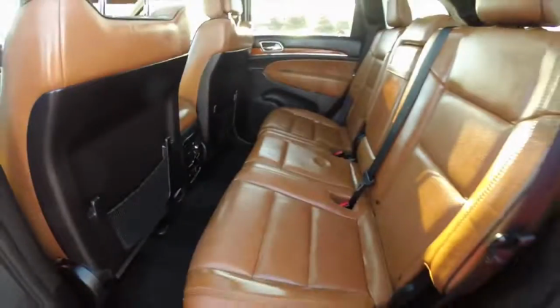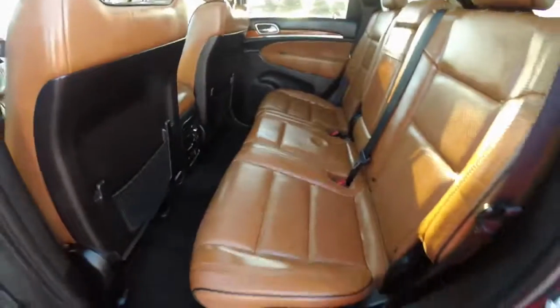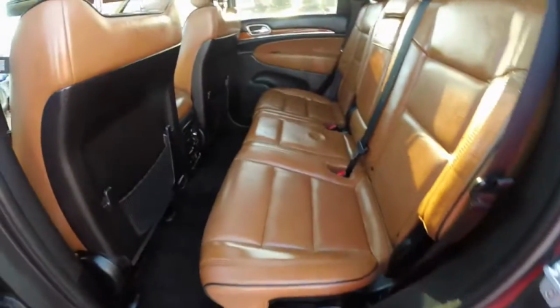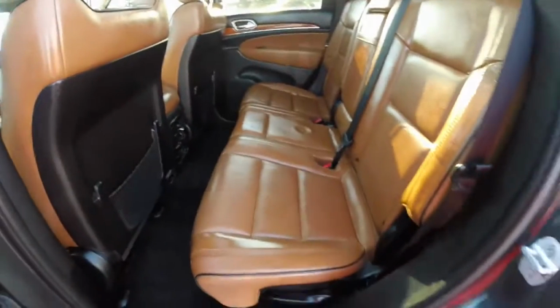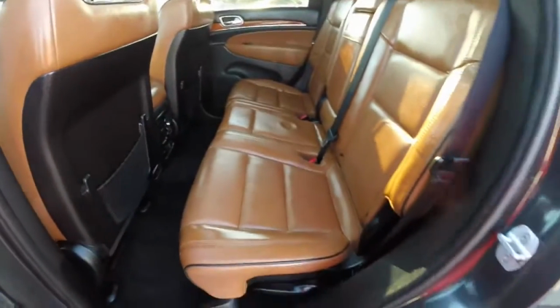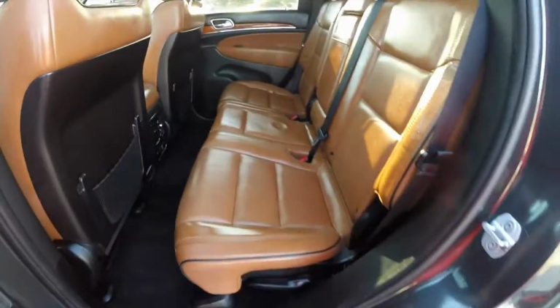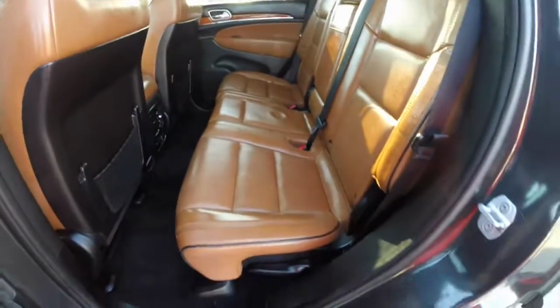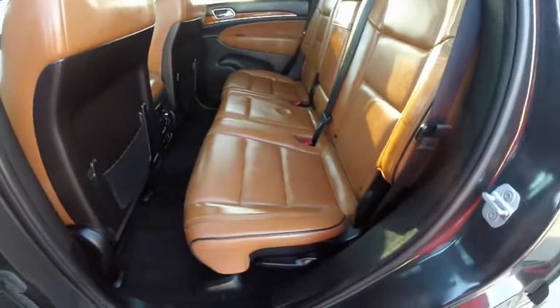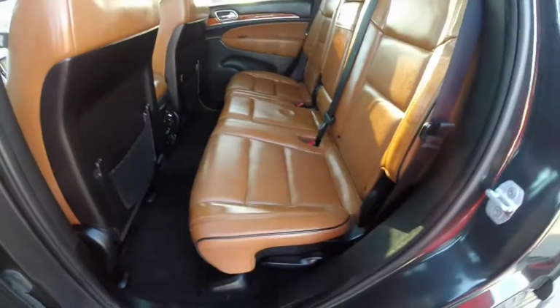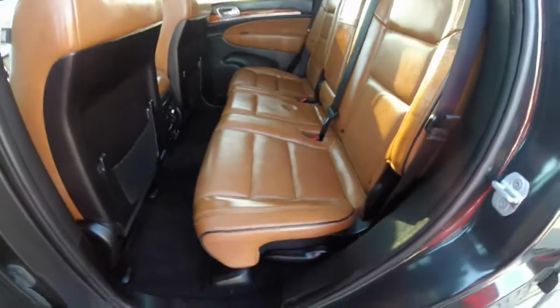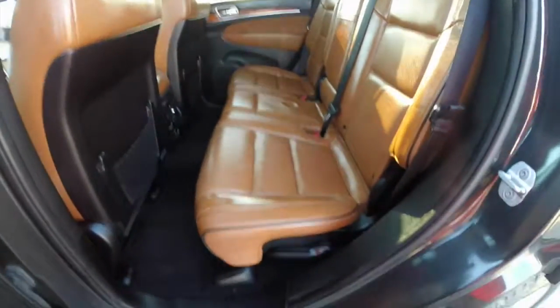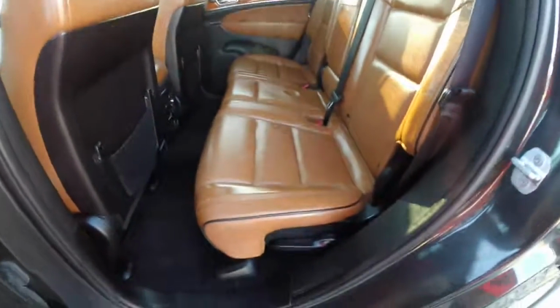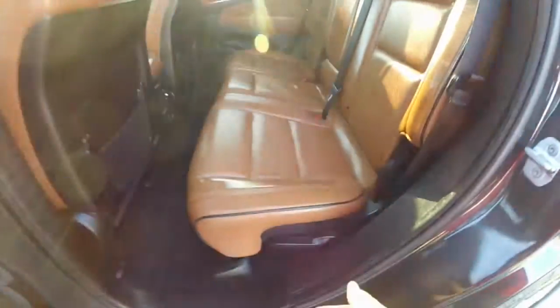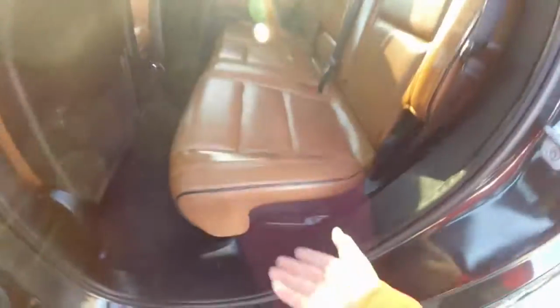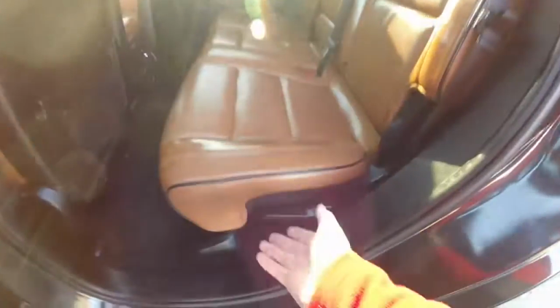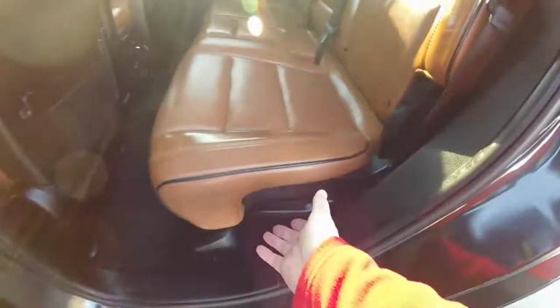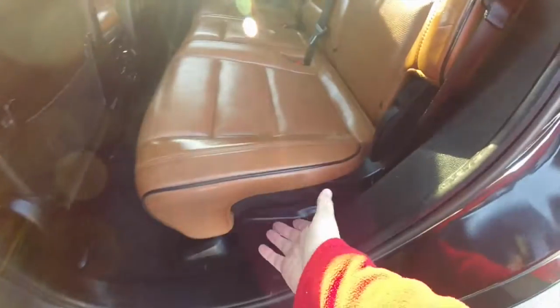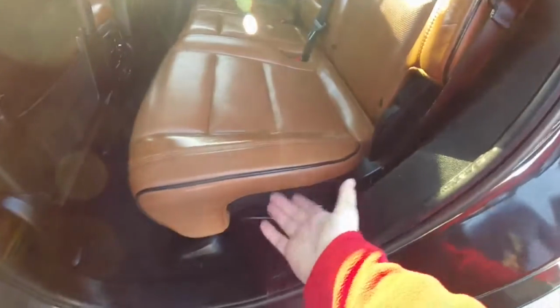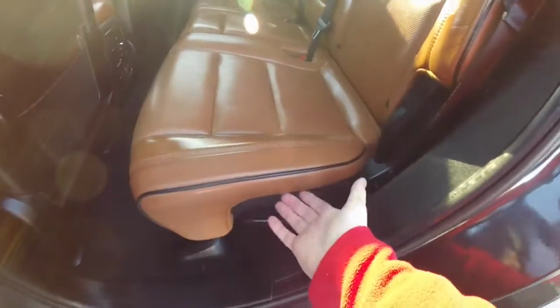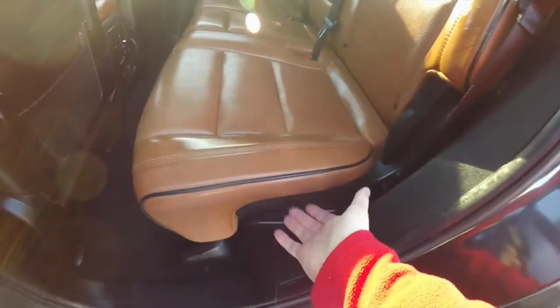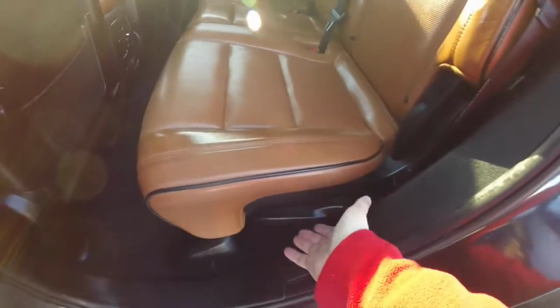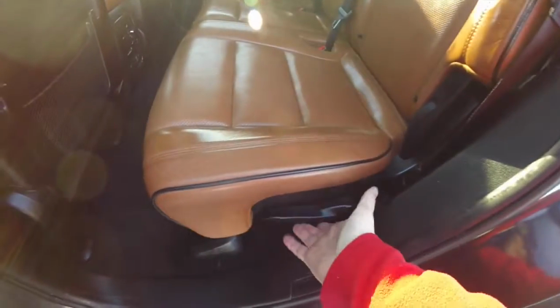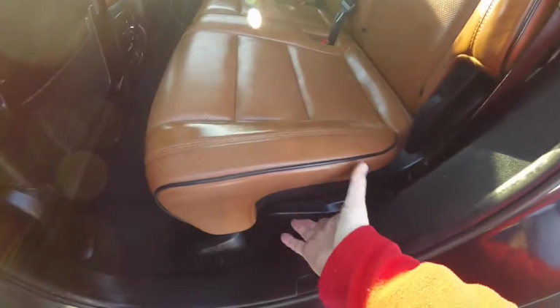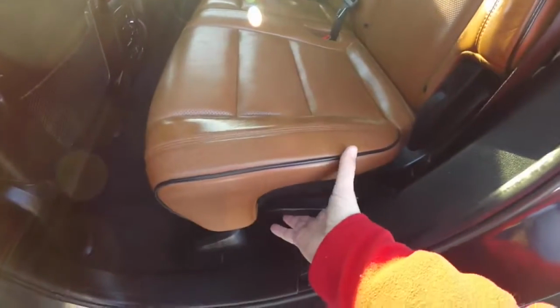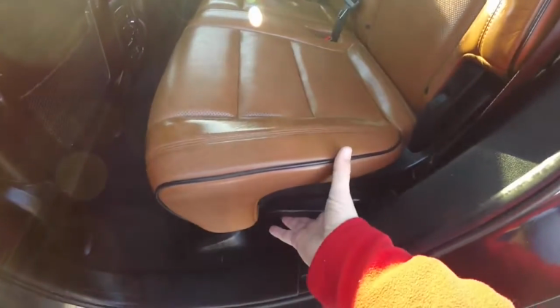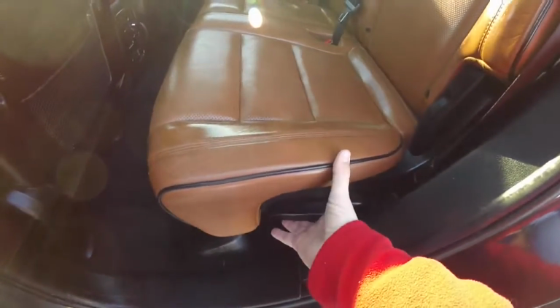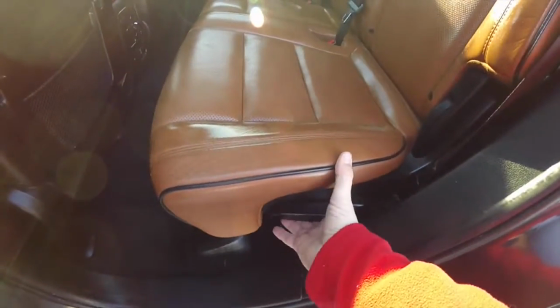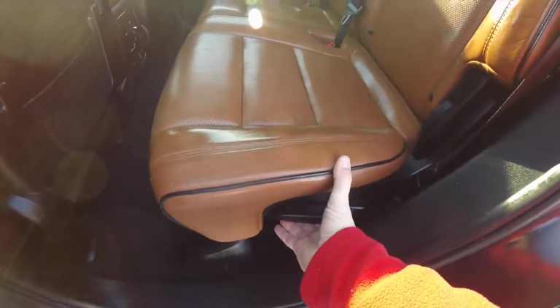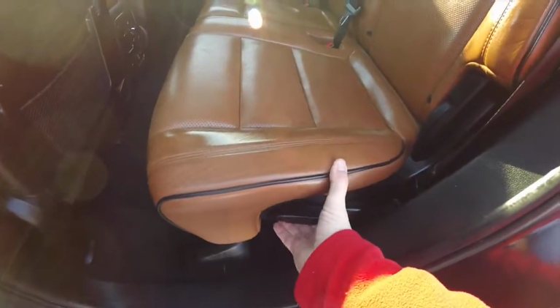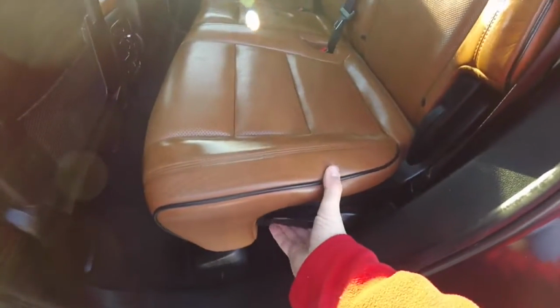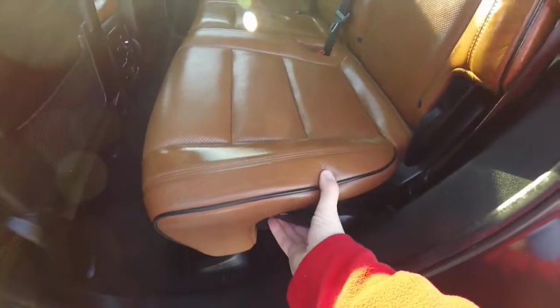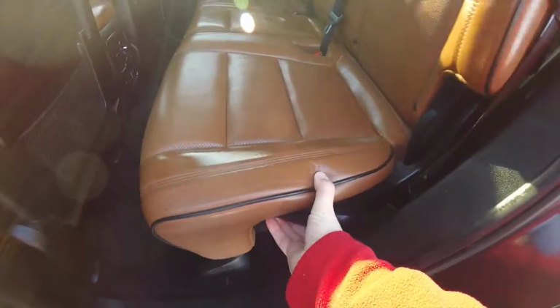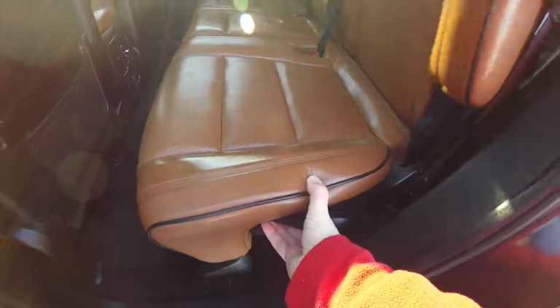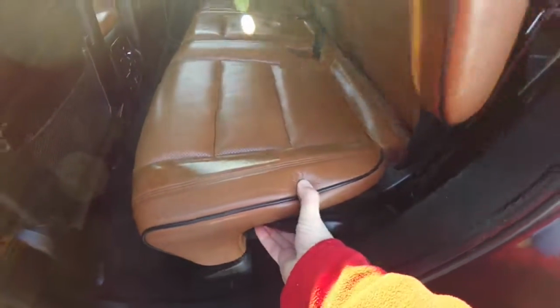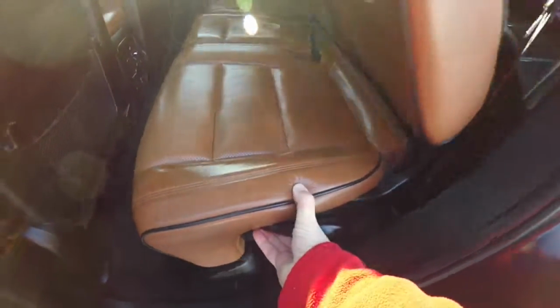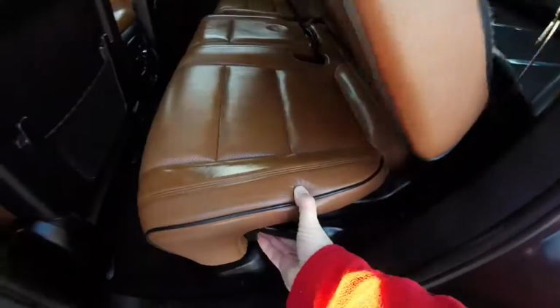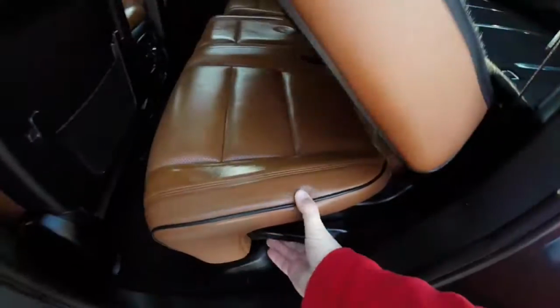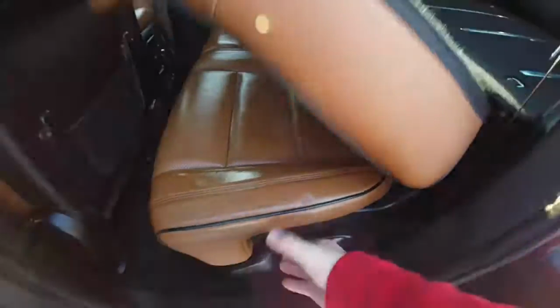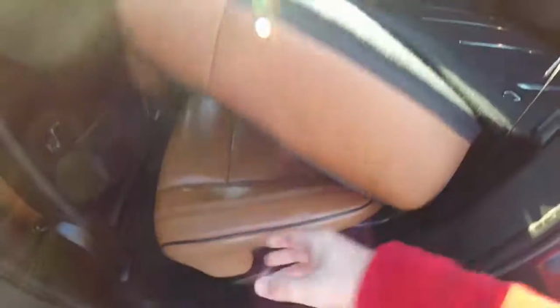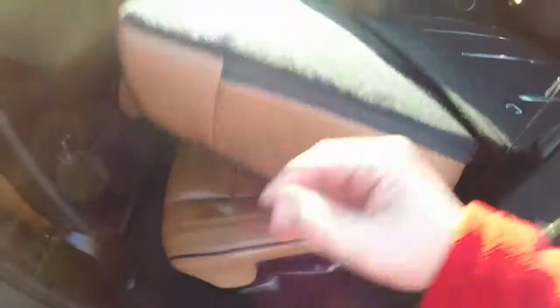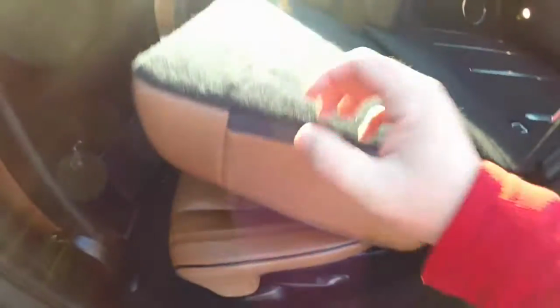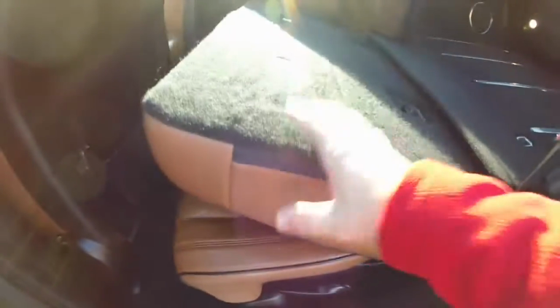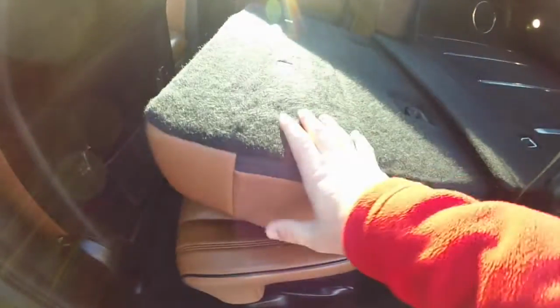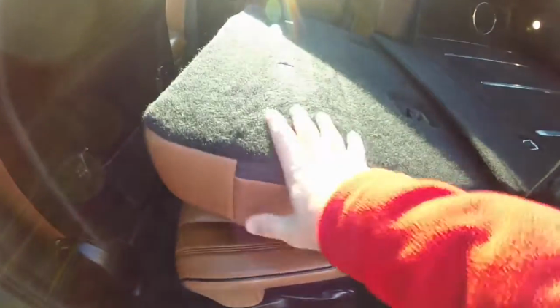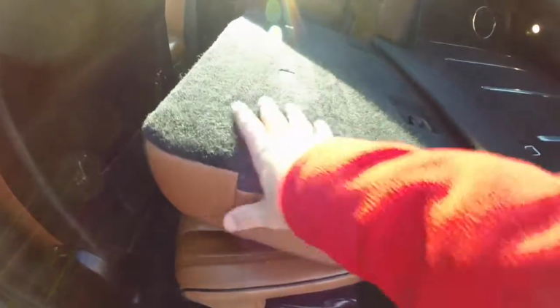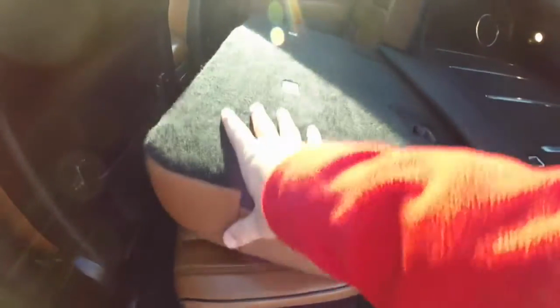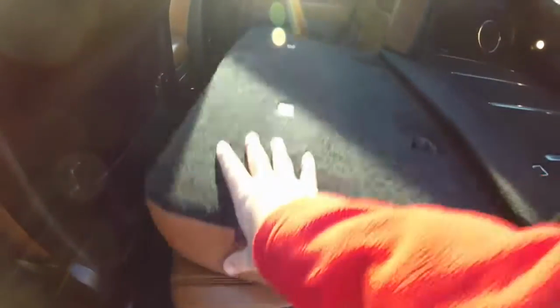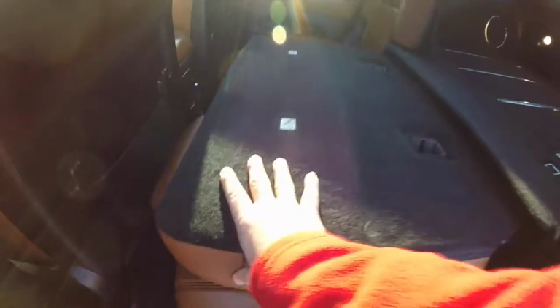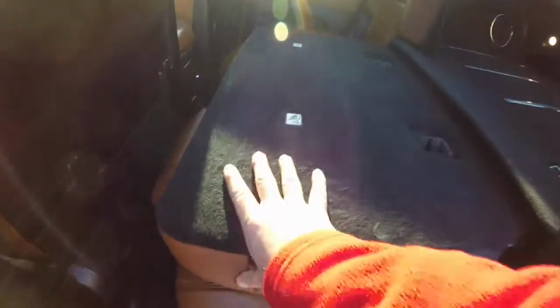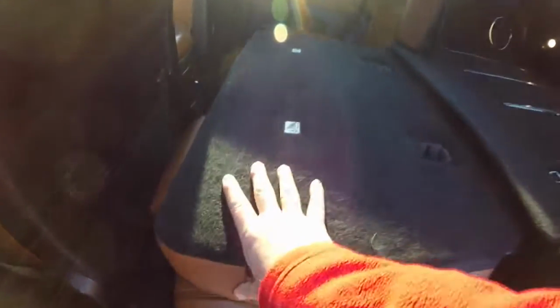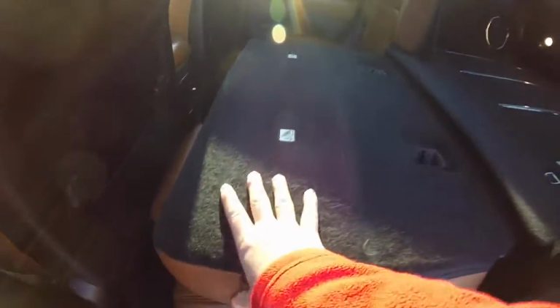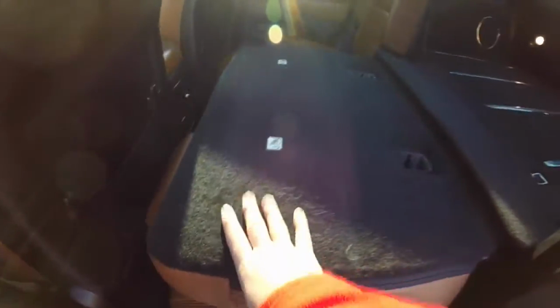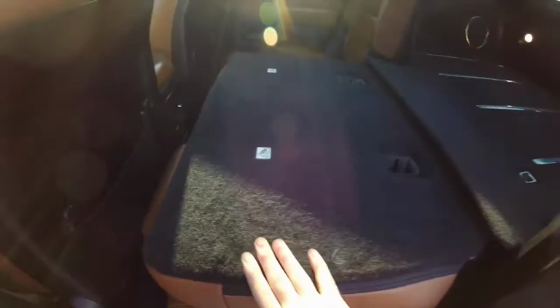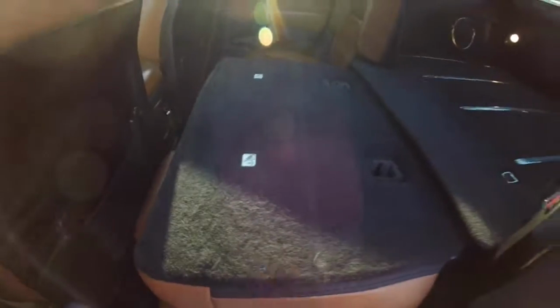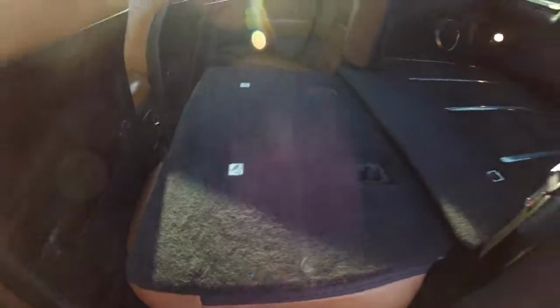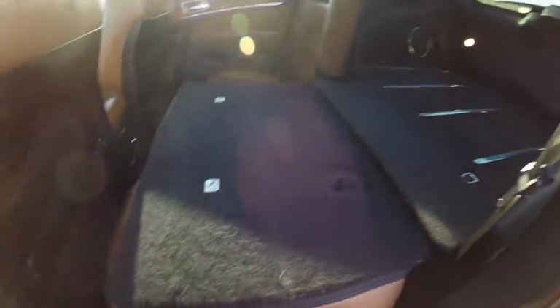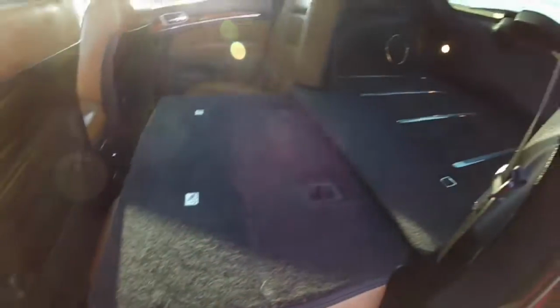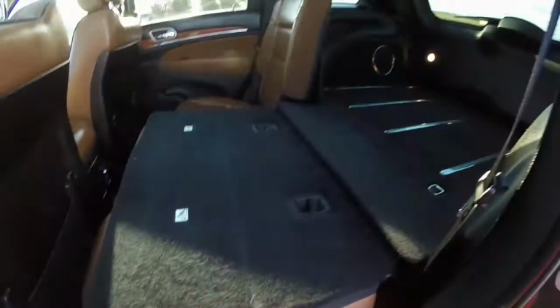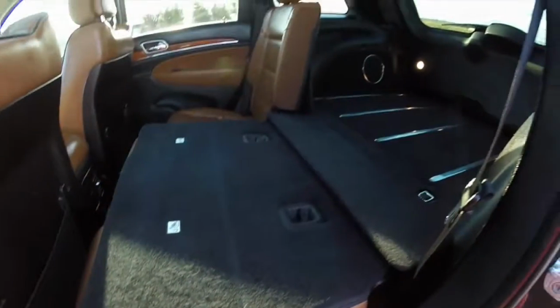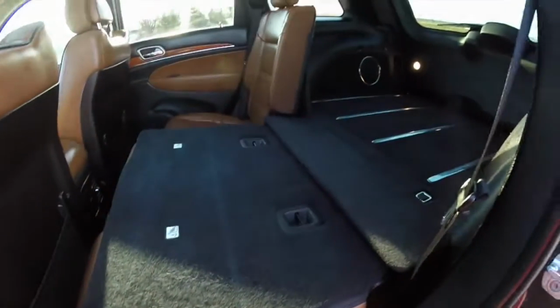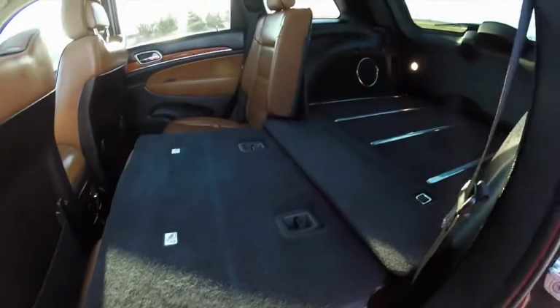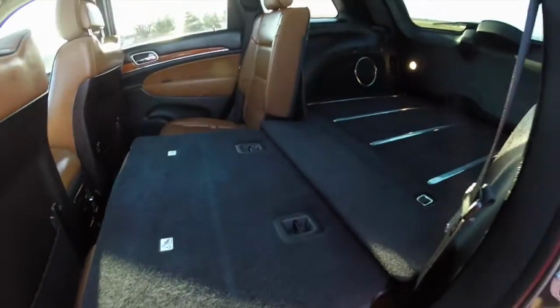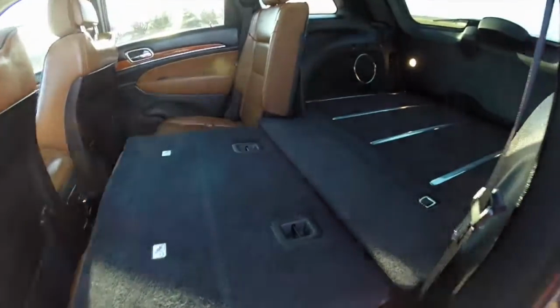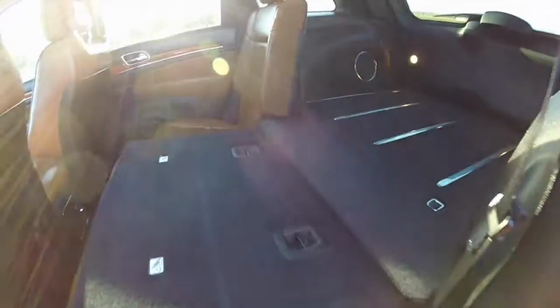To fold the seats, locate the lever at the base of the seat and the seats will fold flat.